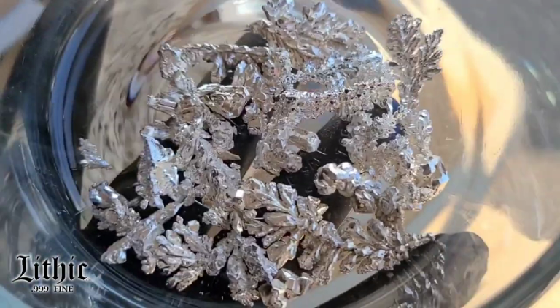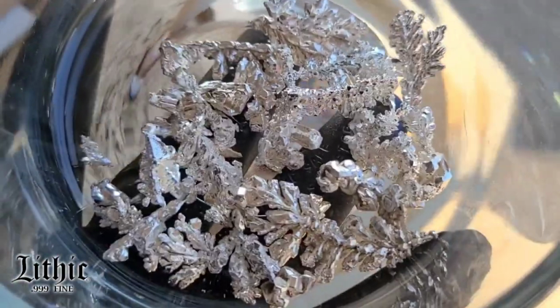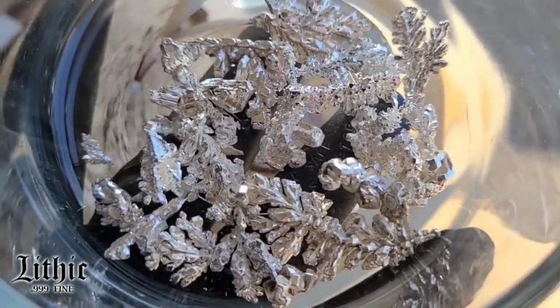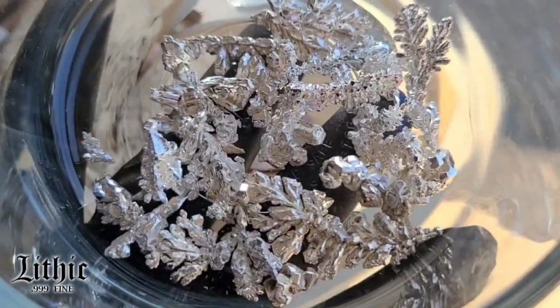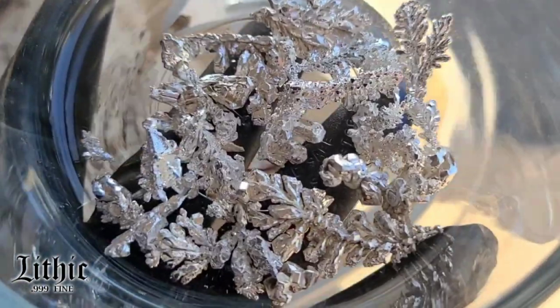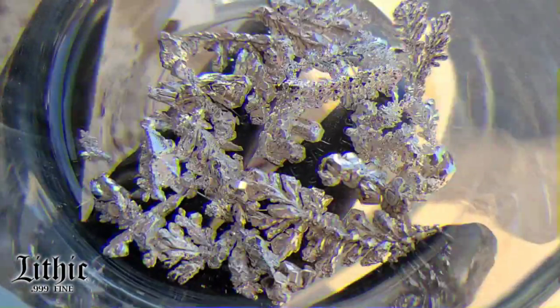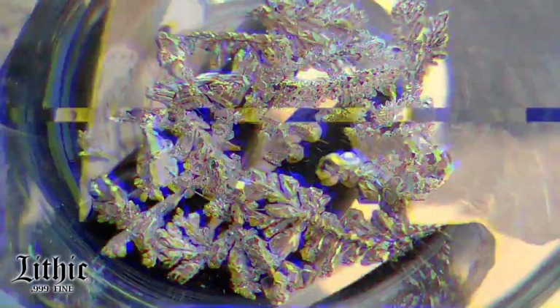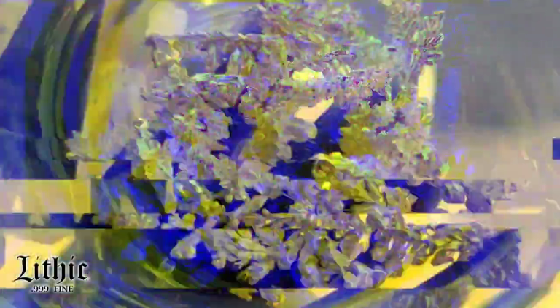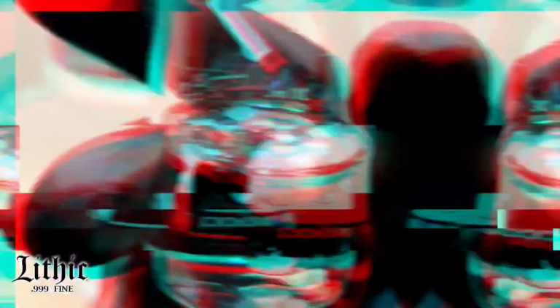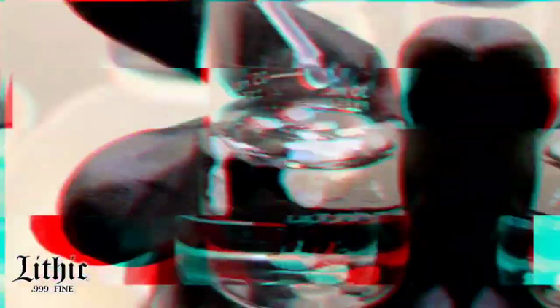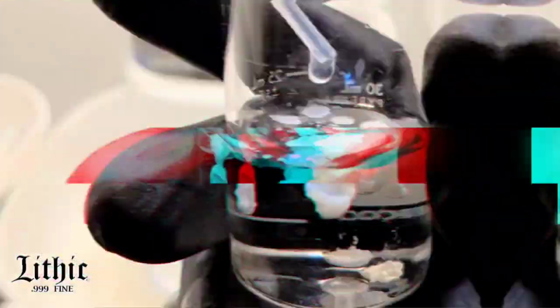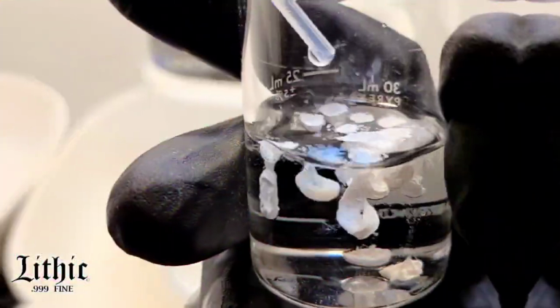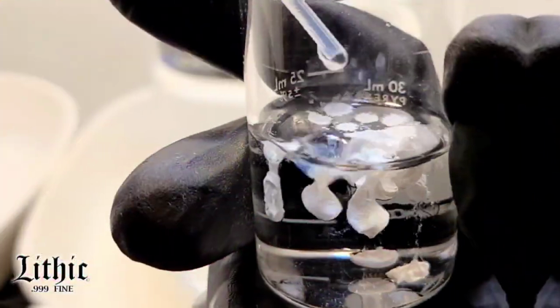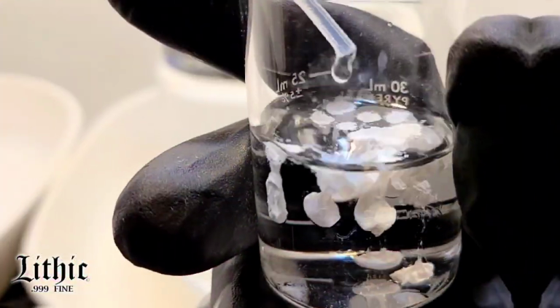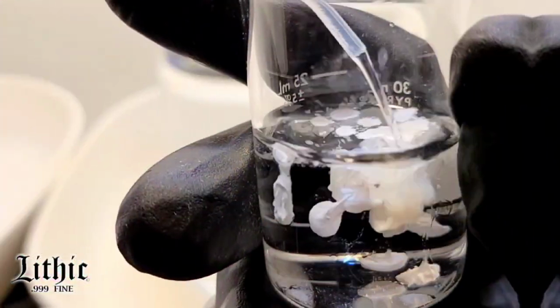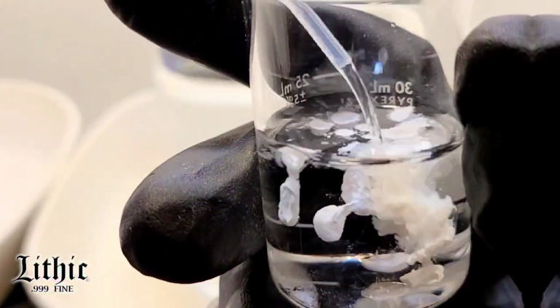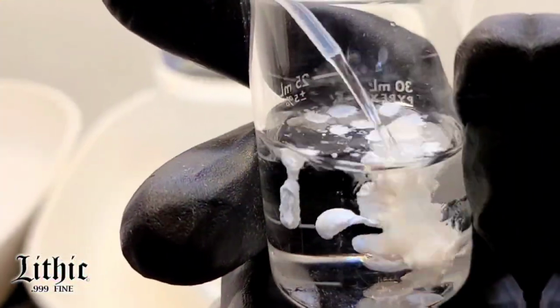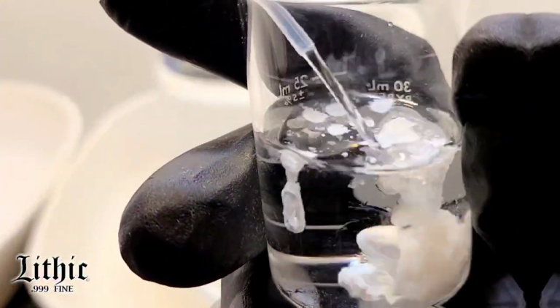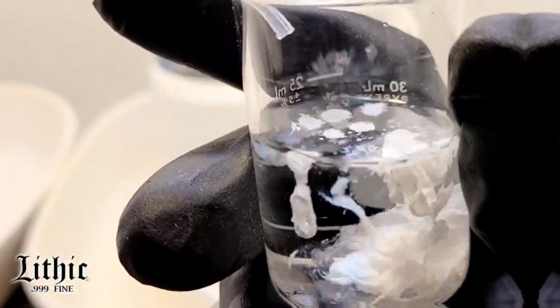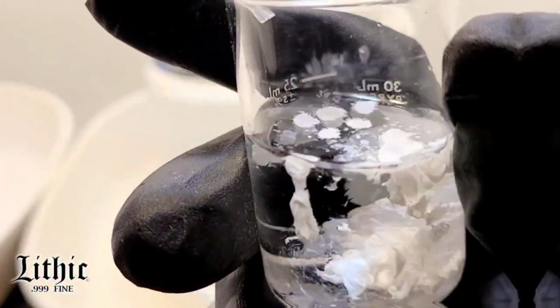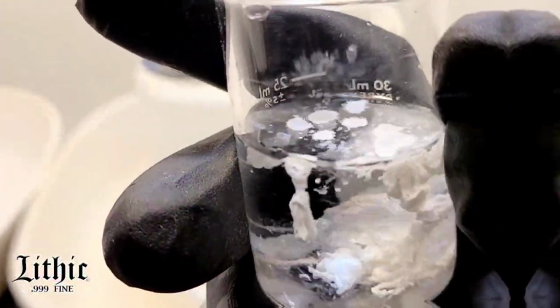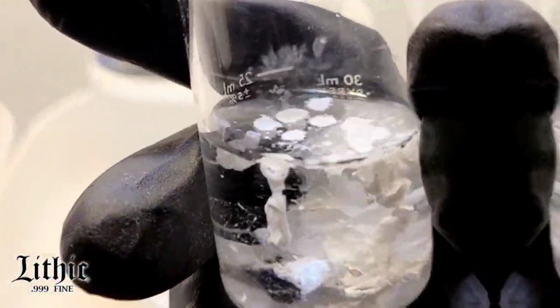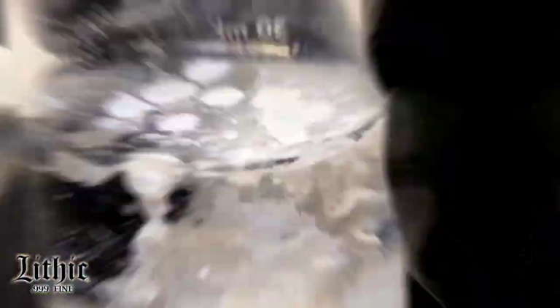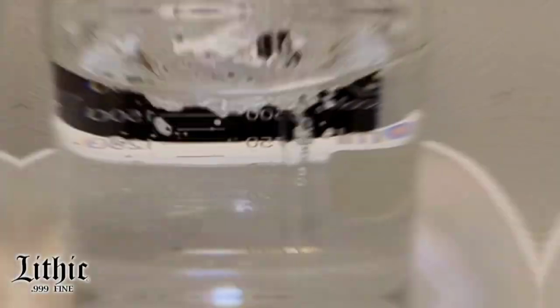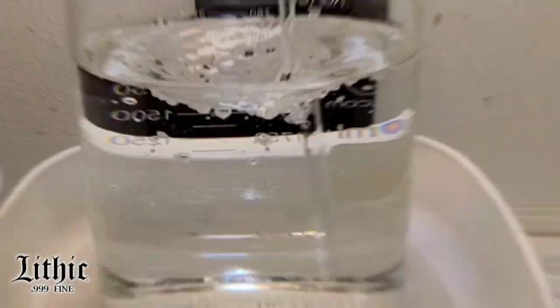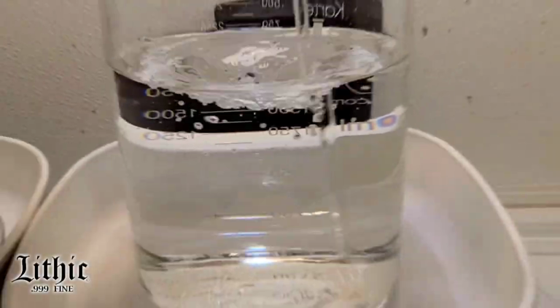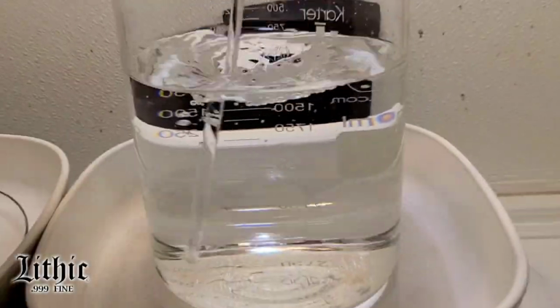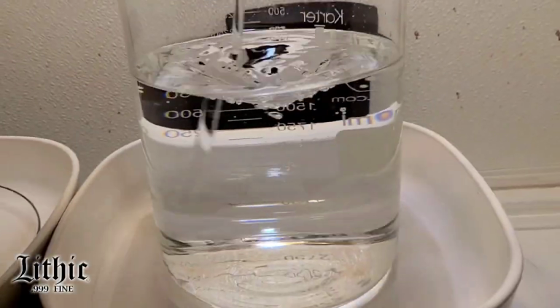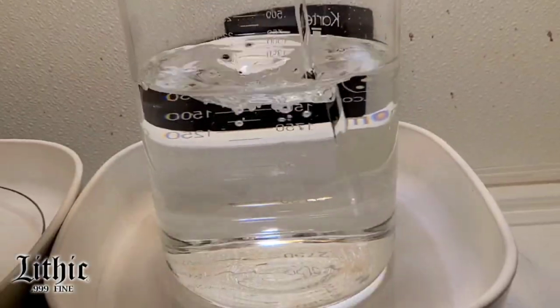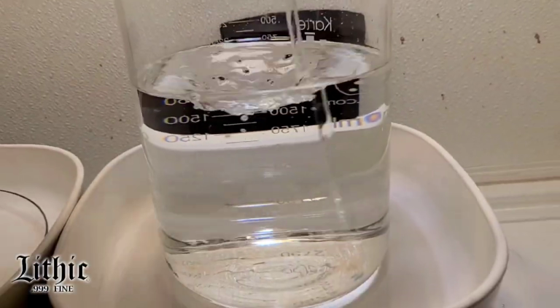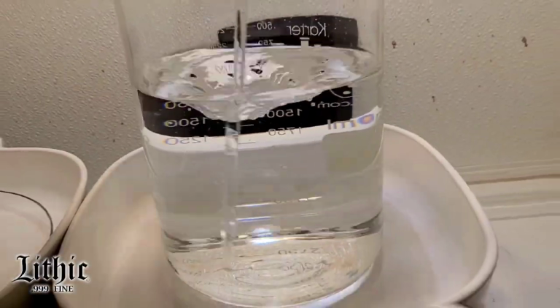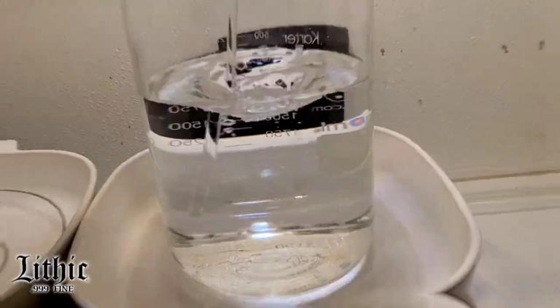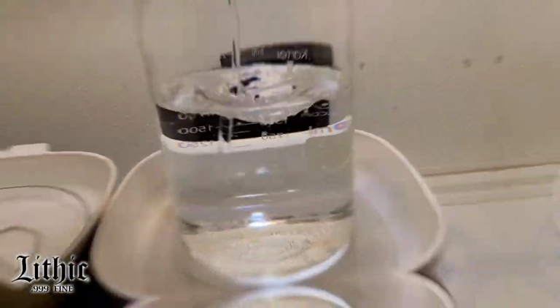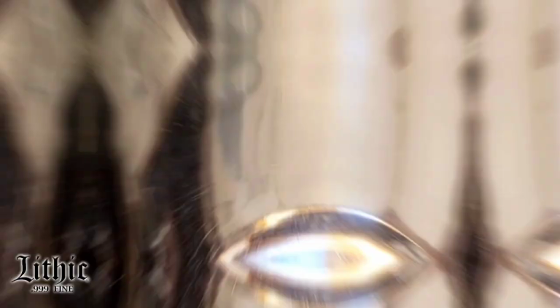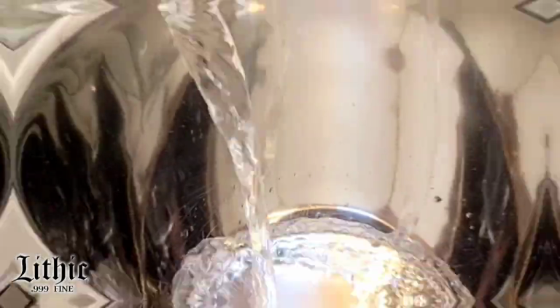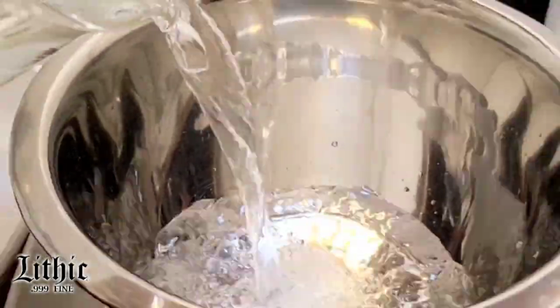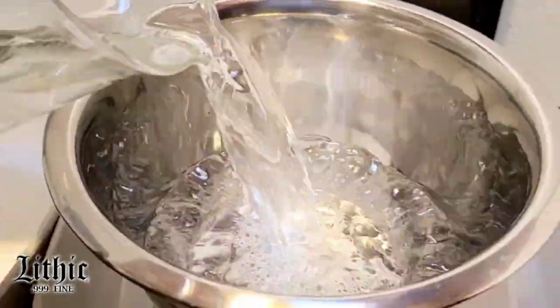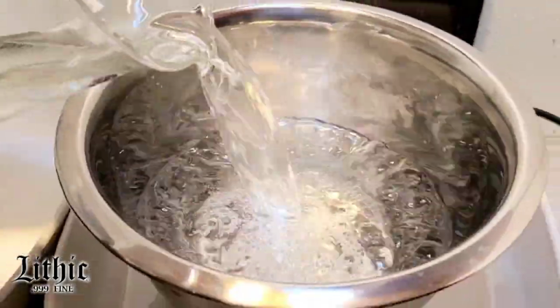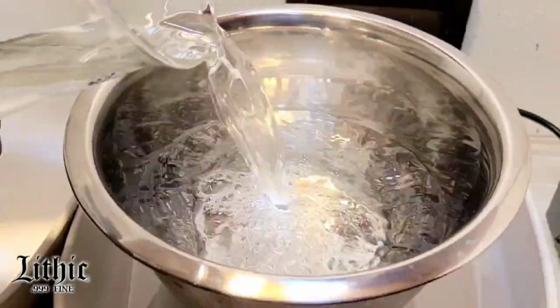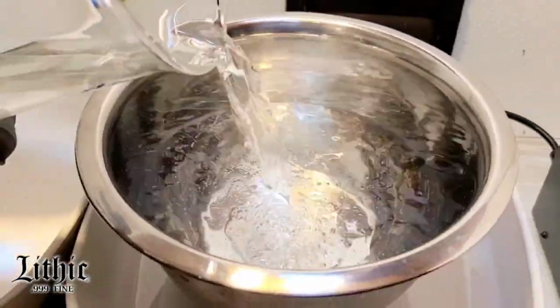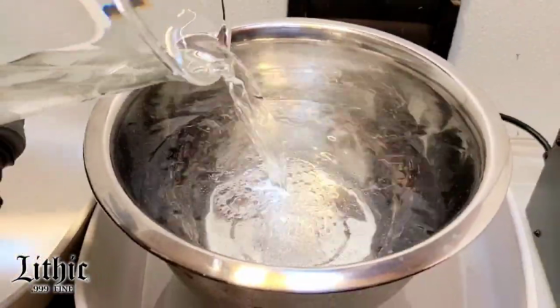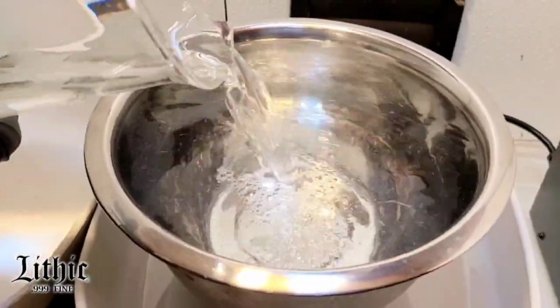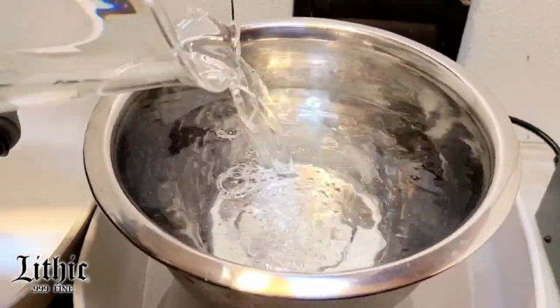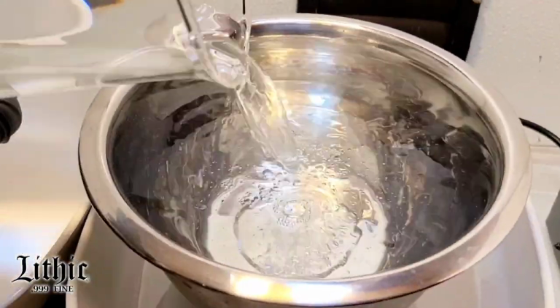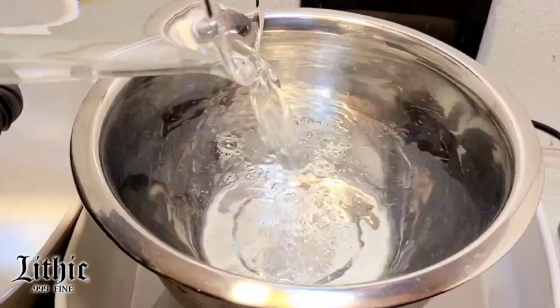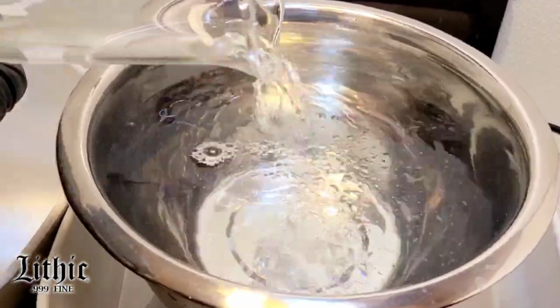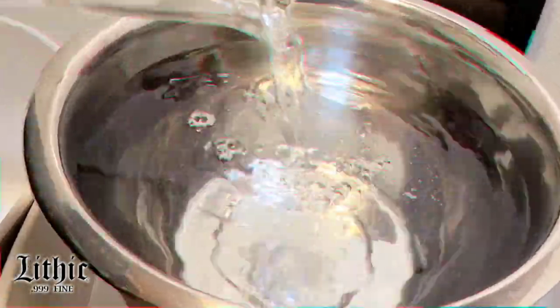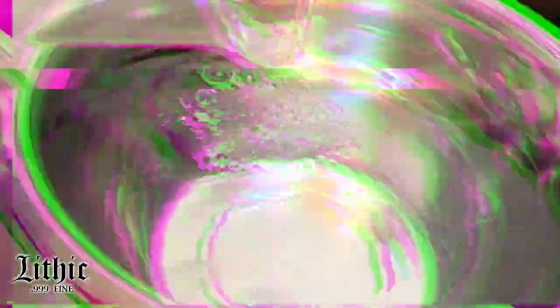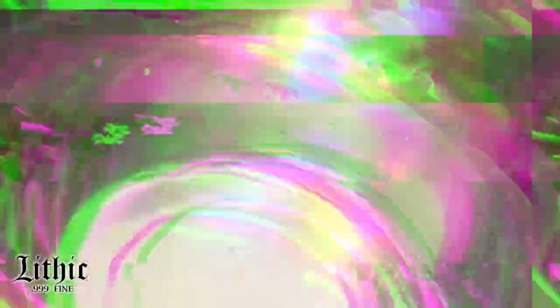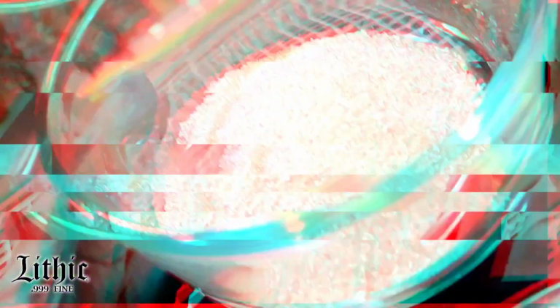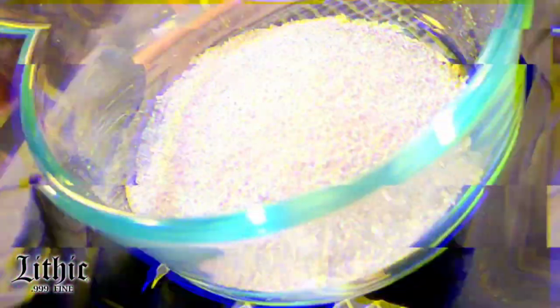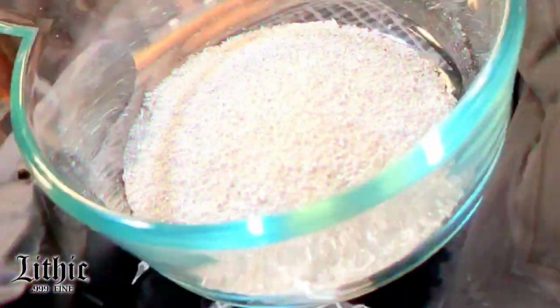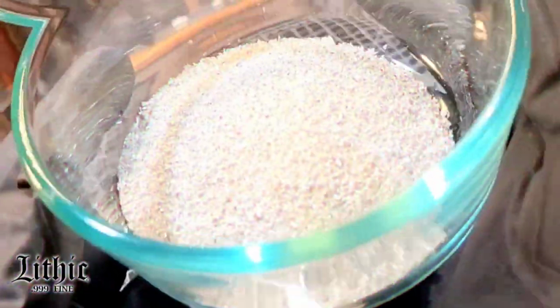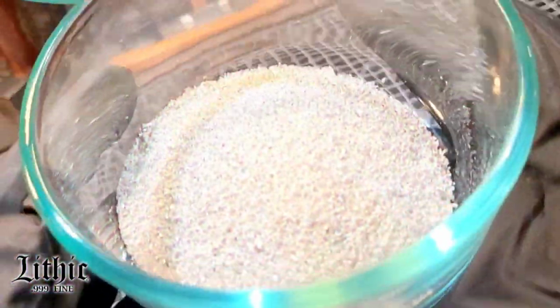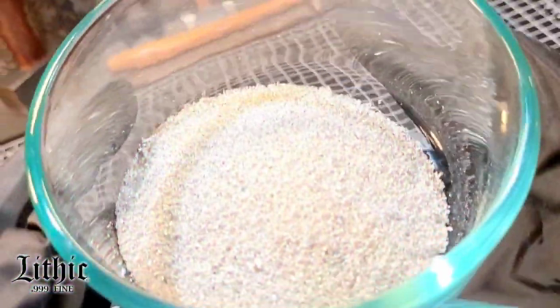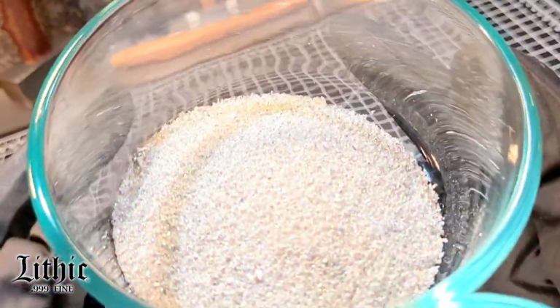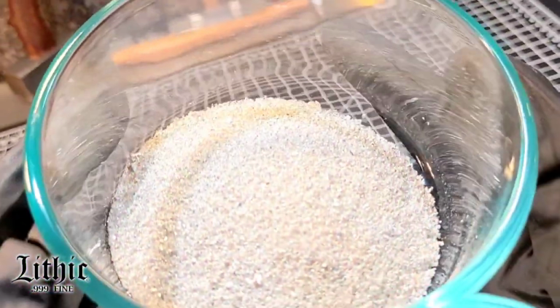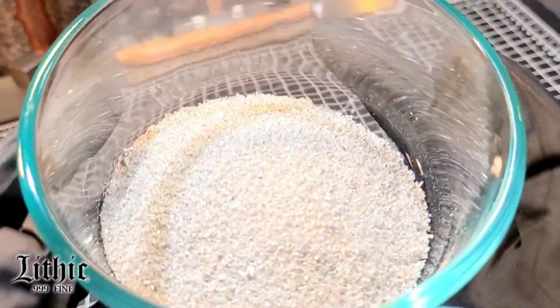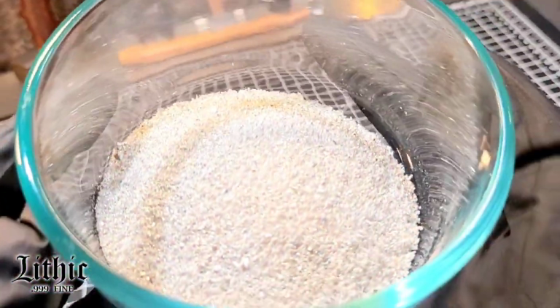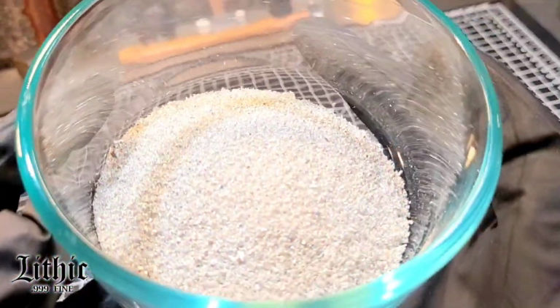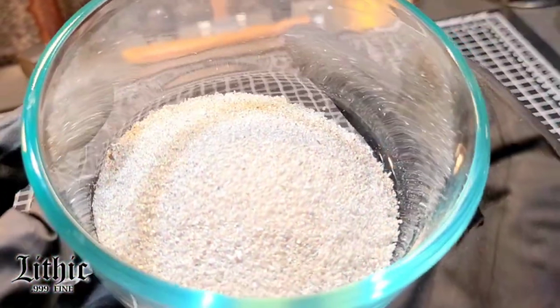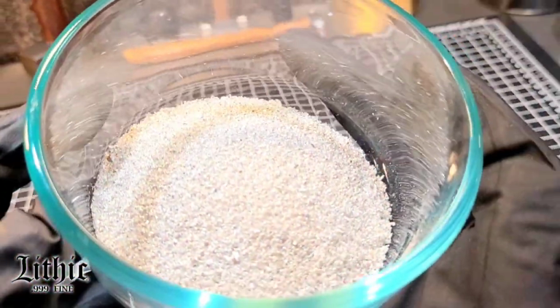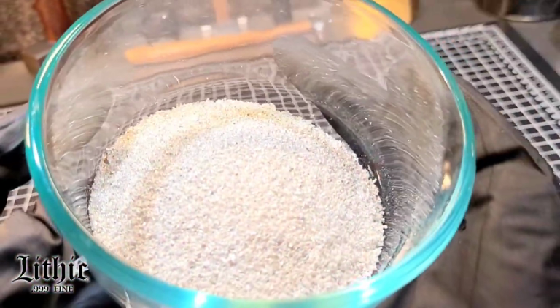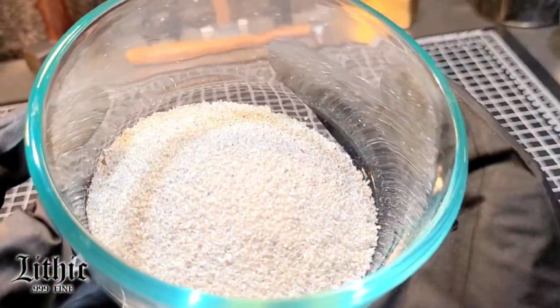Hi, I'm Jeff and this is Lithic Metals. Today I'm going to be making an electrolyte solution for my silver cell.